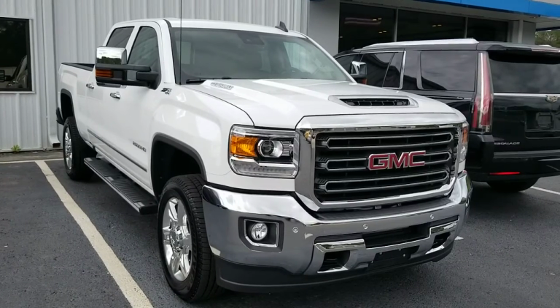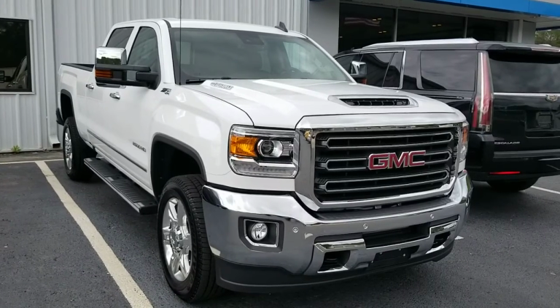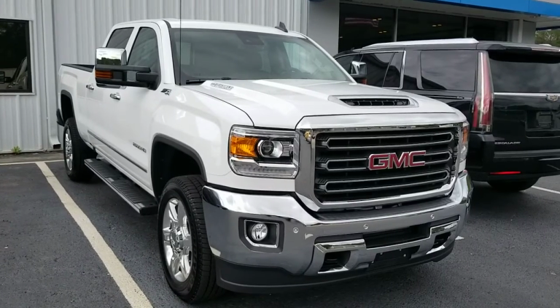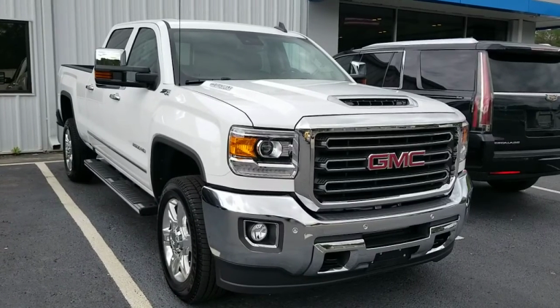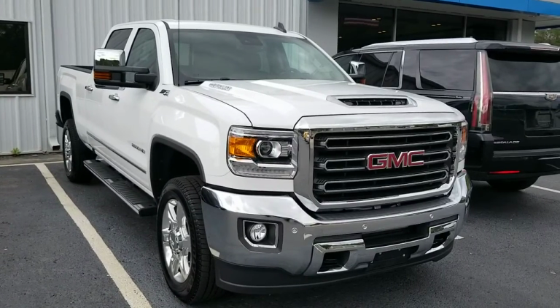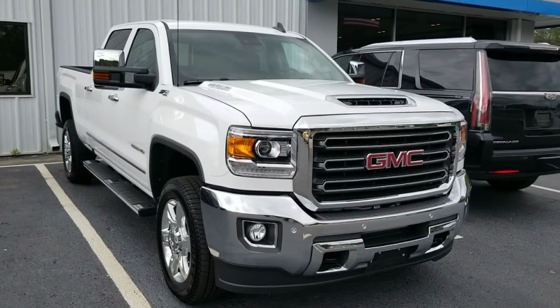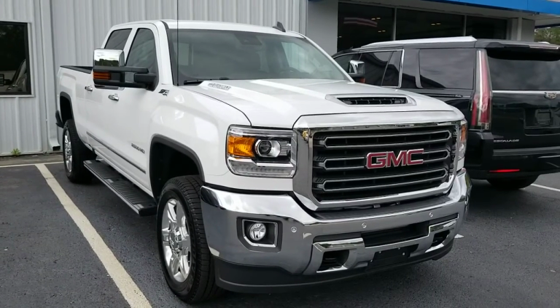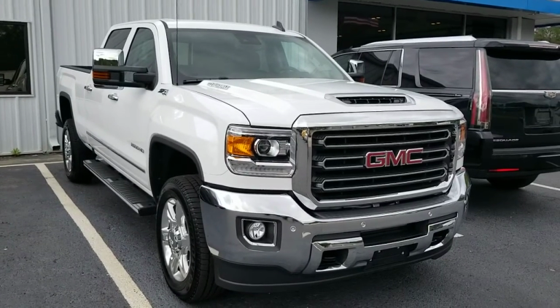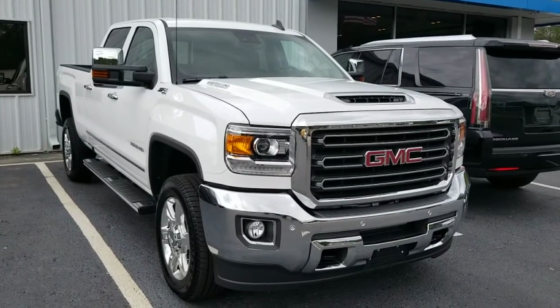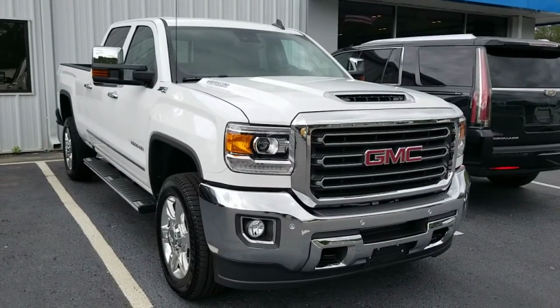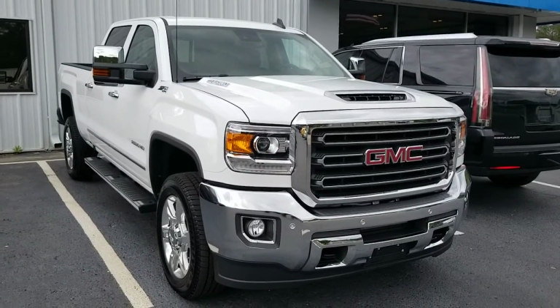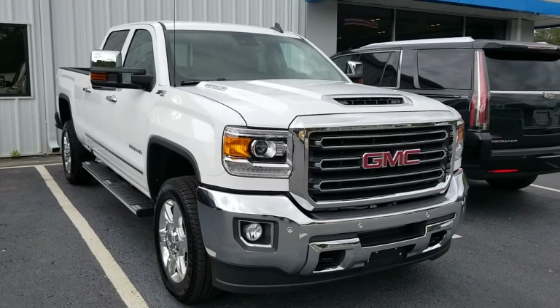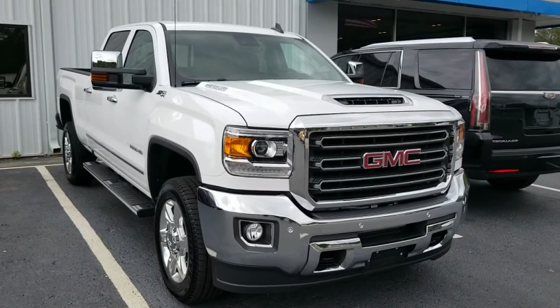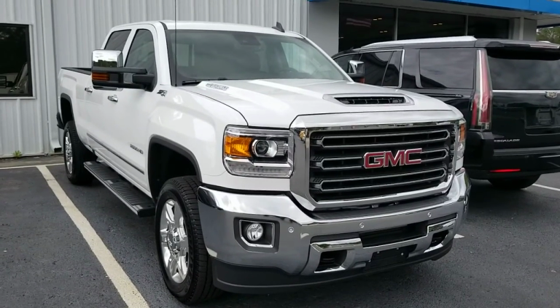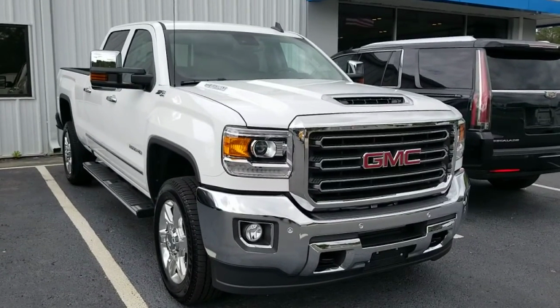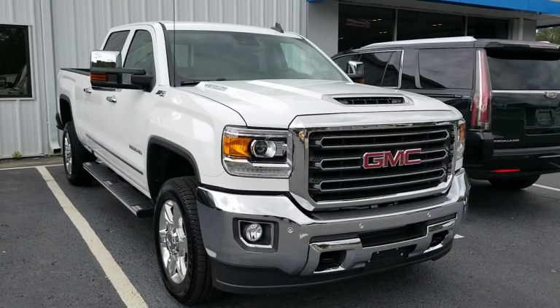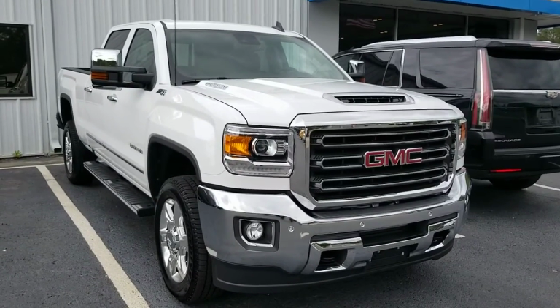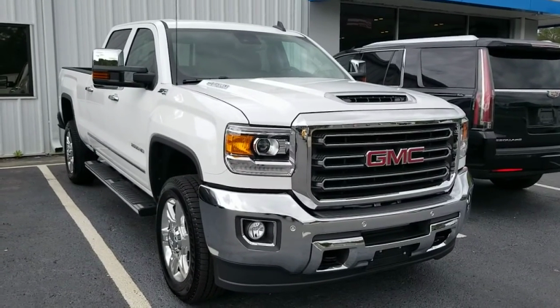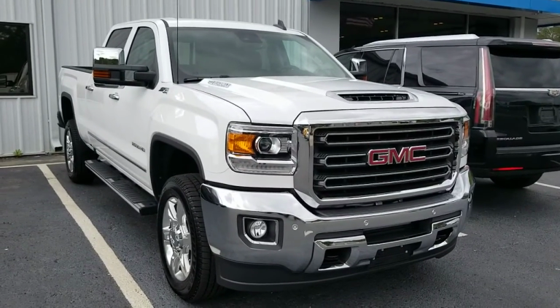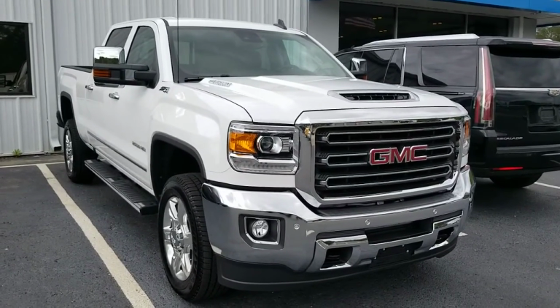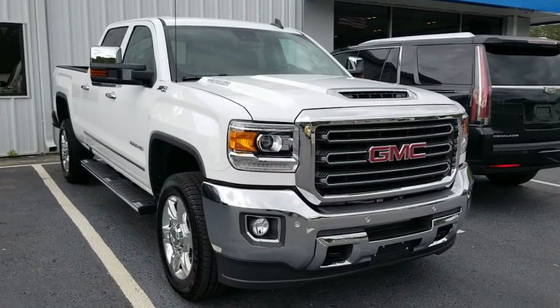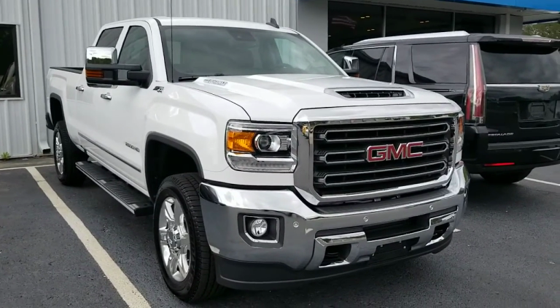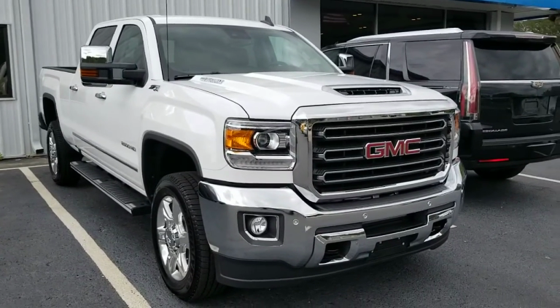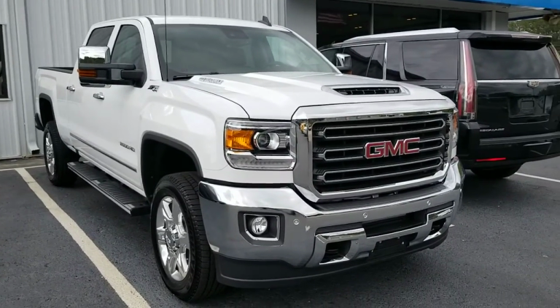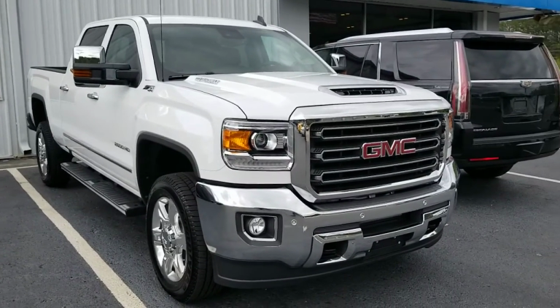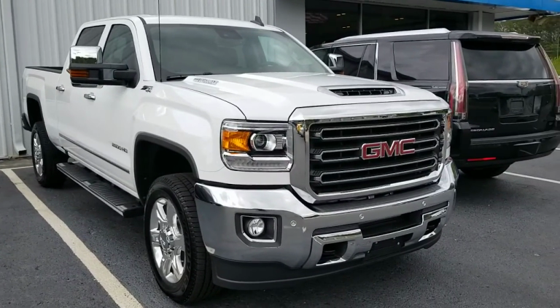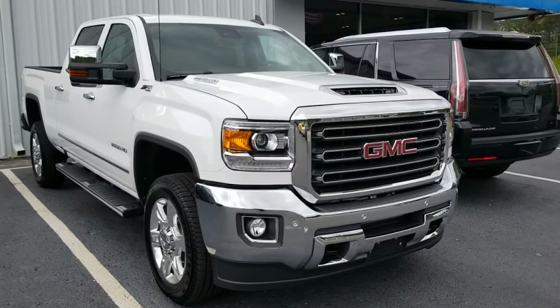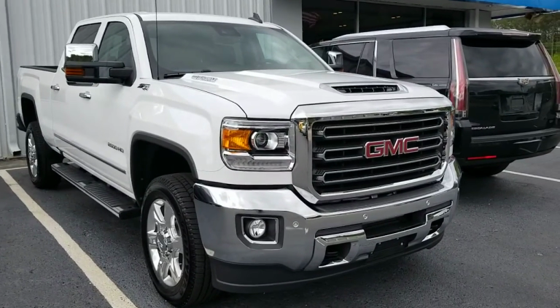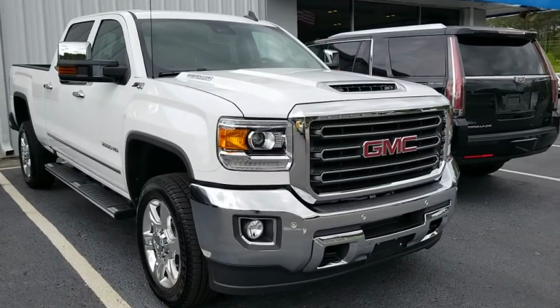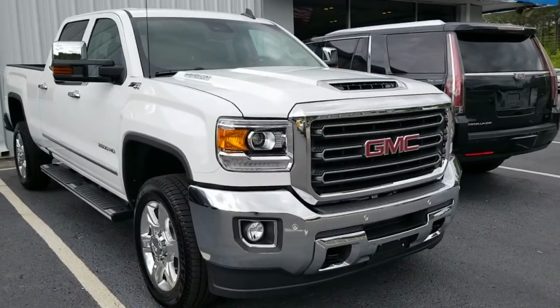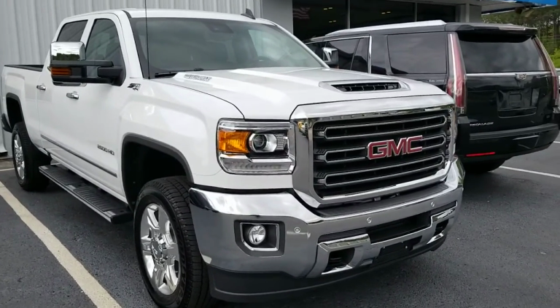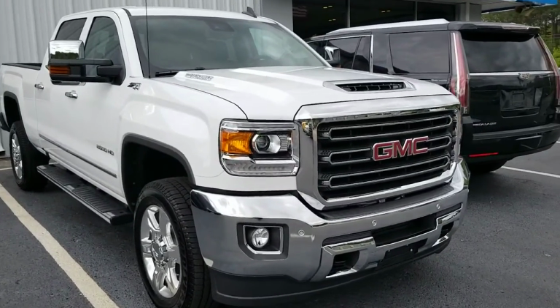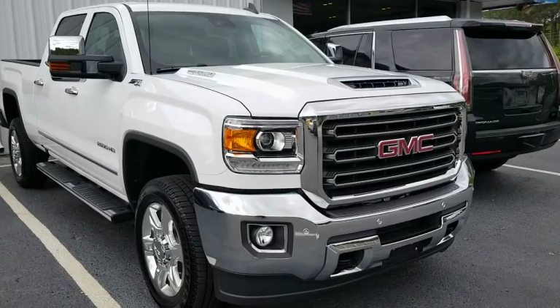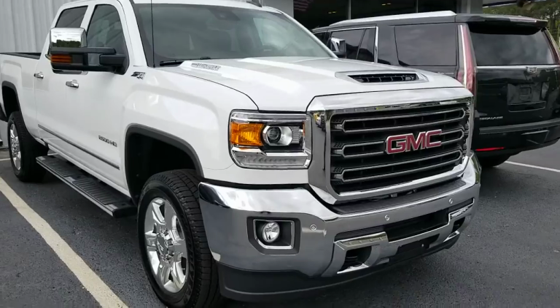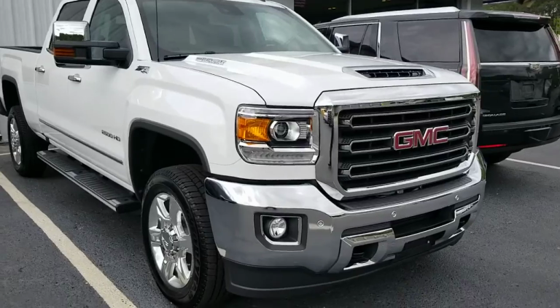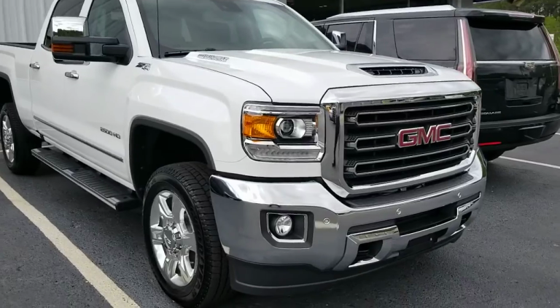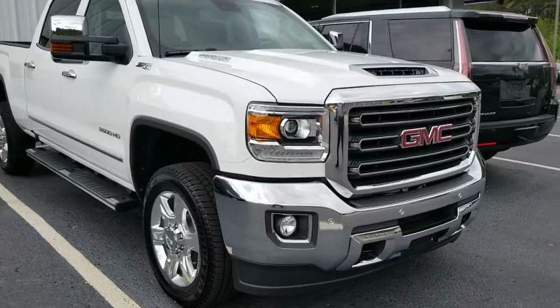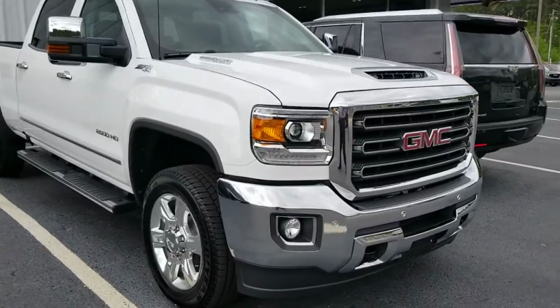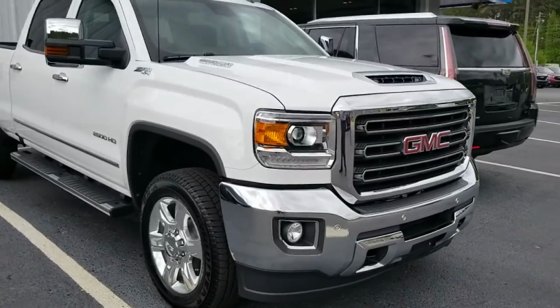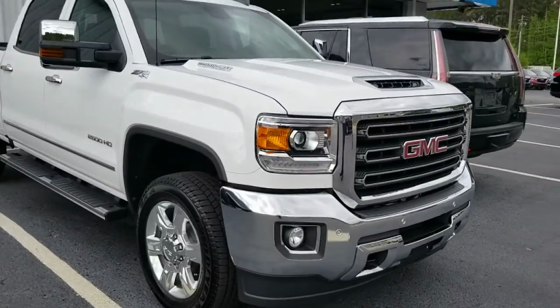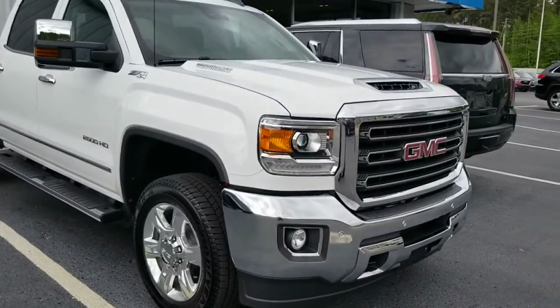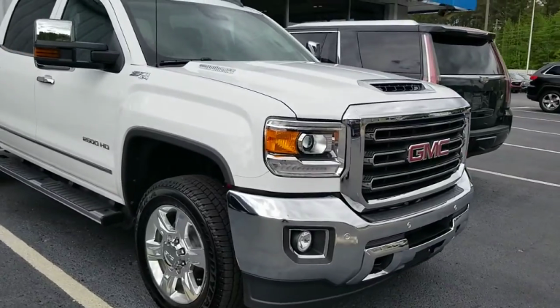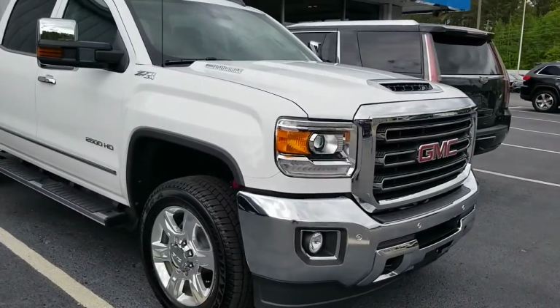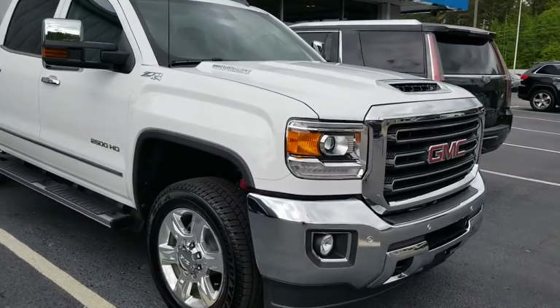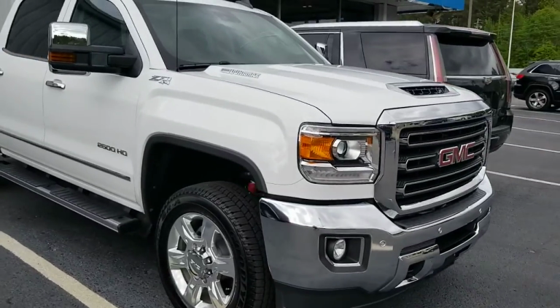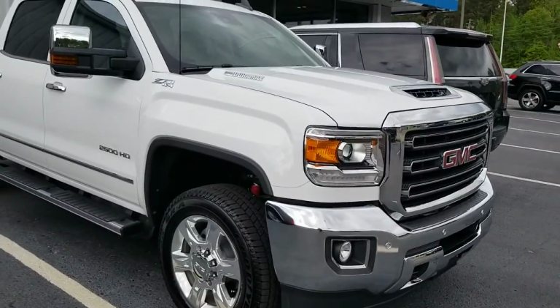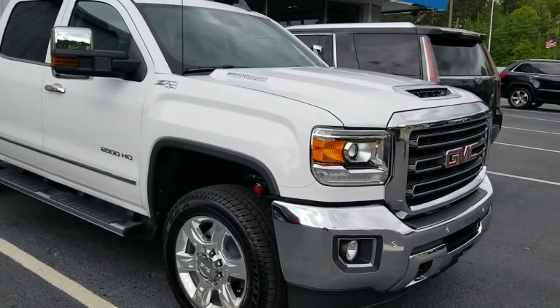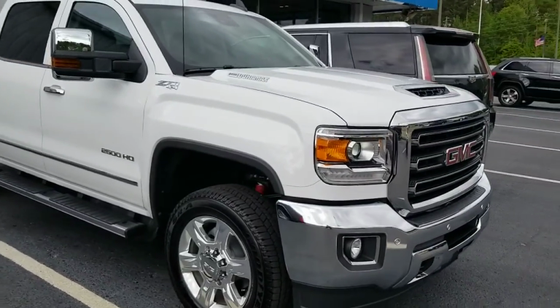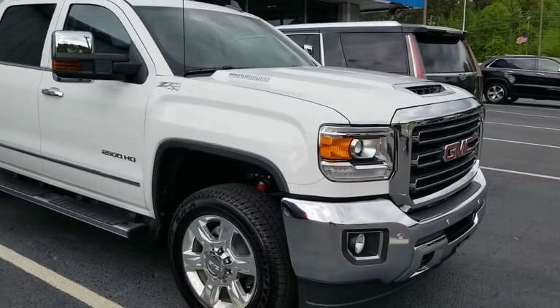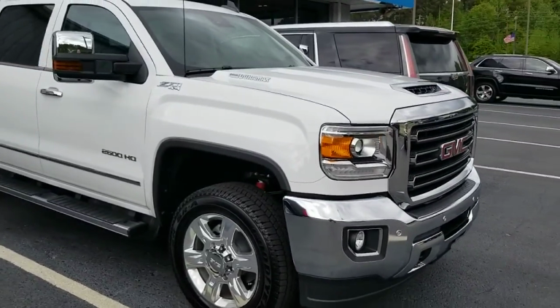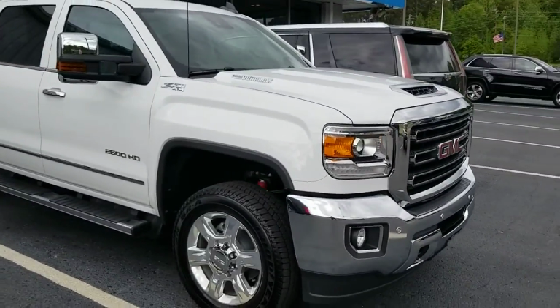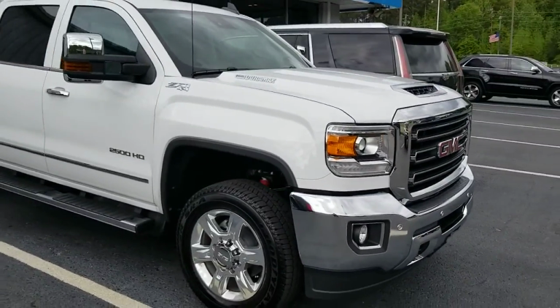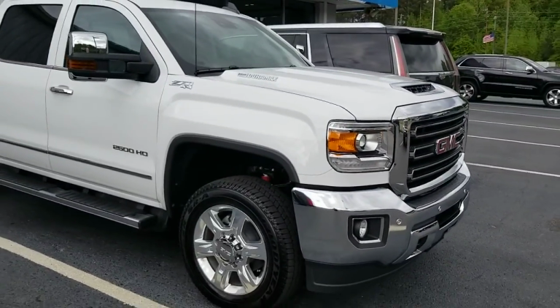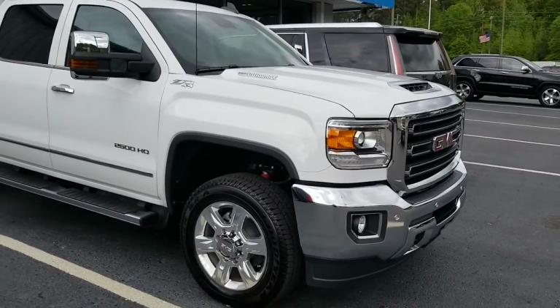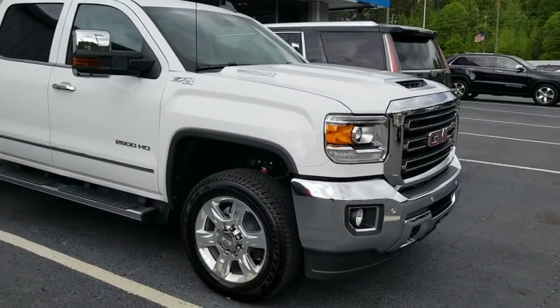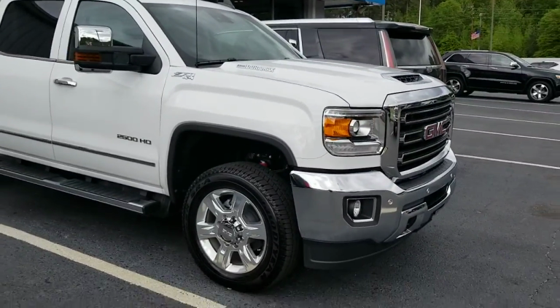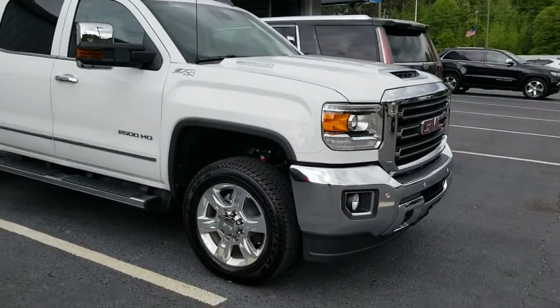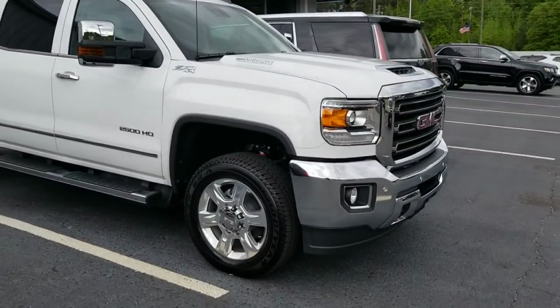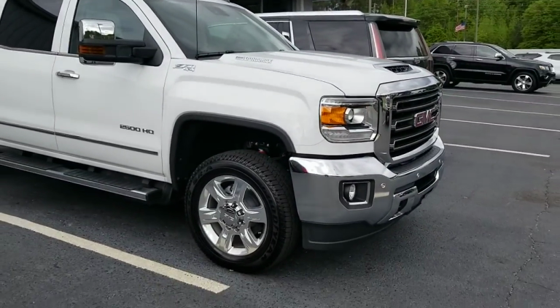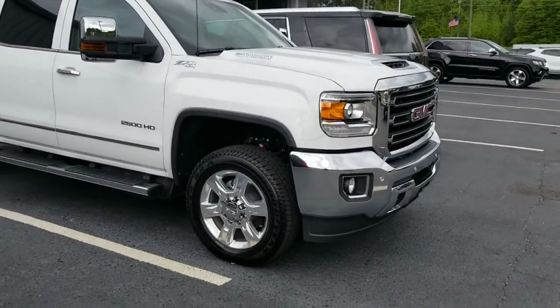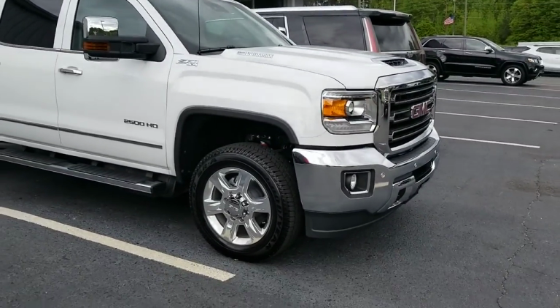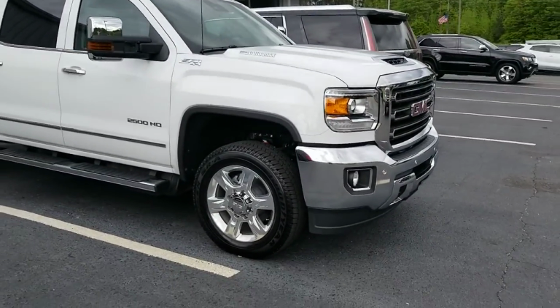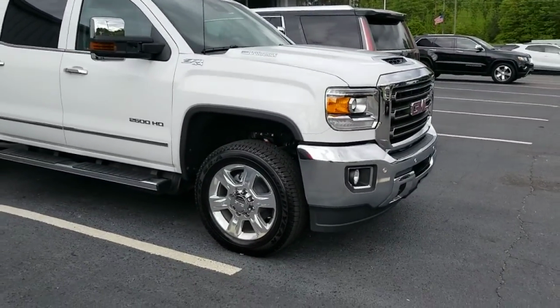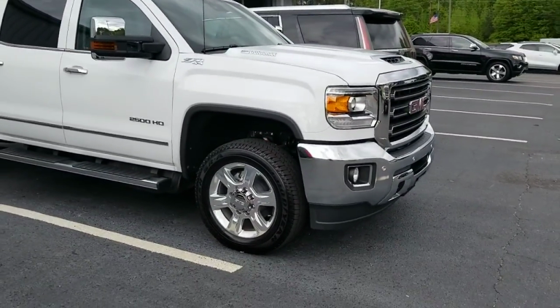Hey, good evening Dave, this is Aaron with Jimmy Britt Chevrolet. Just wanted to show you that this truck is here and it's a nice one.